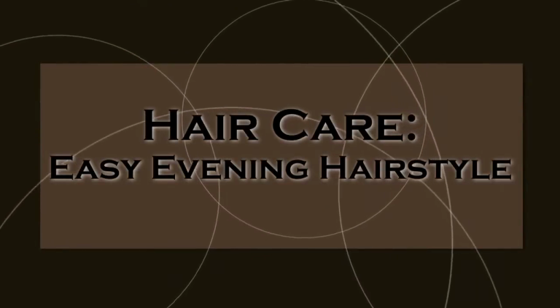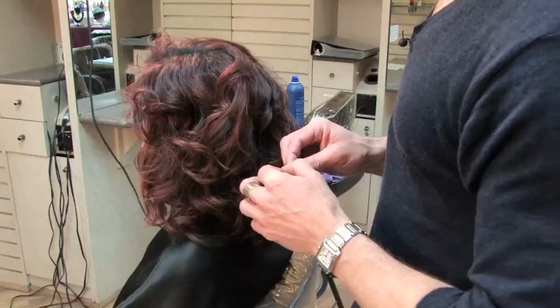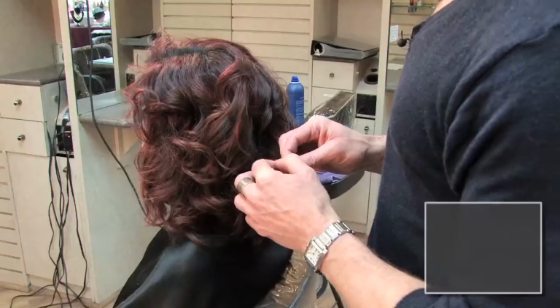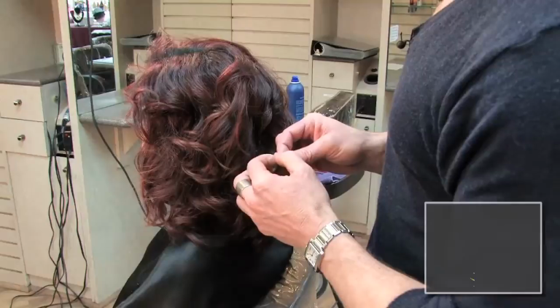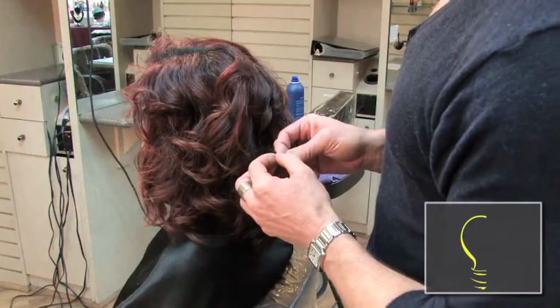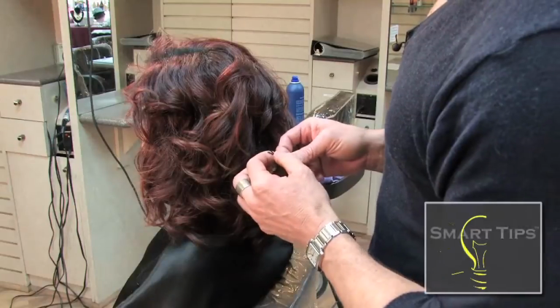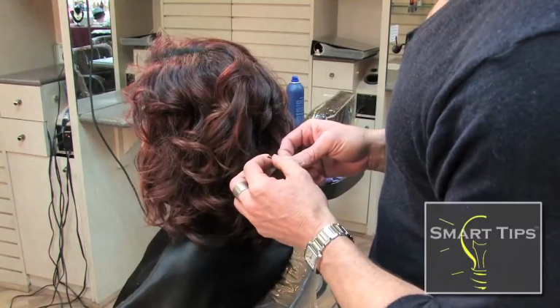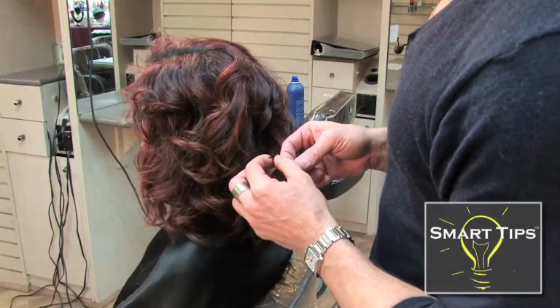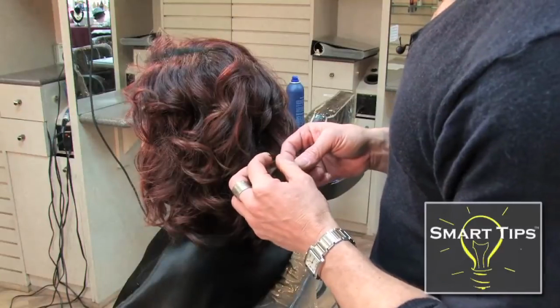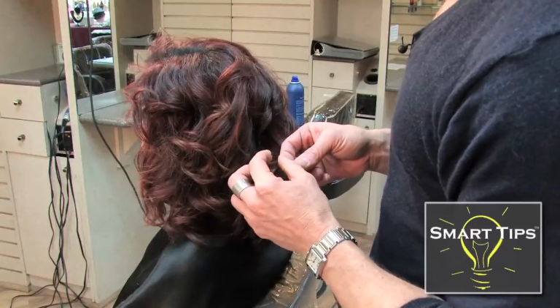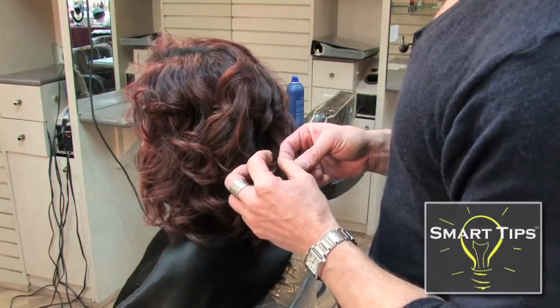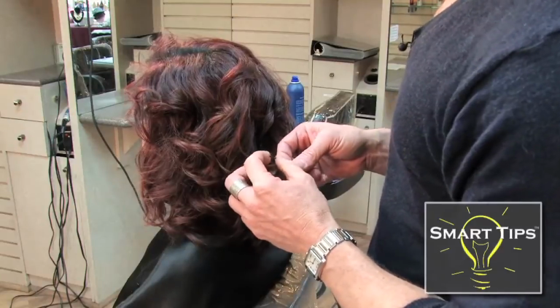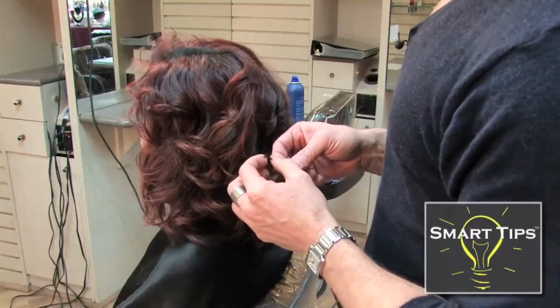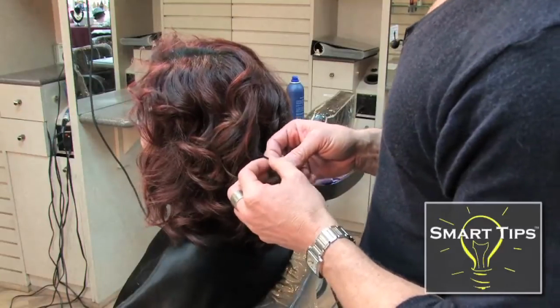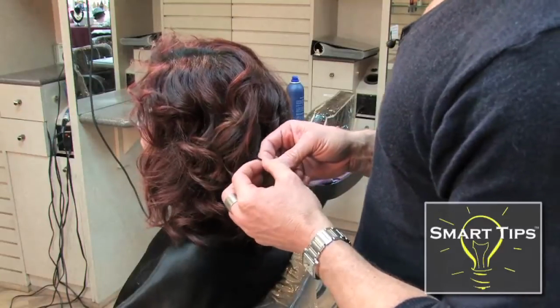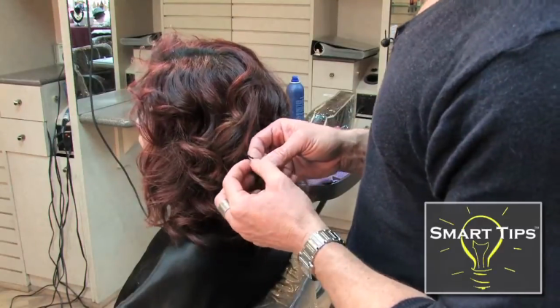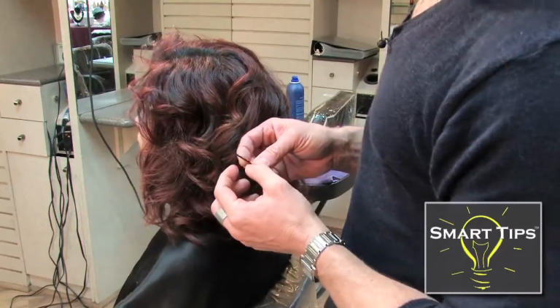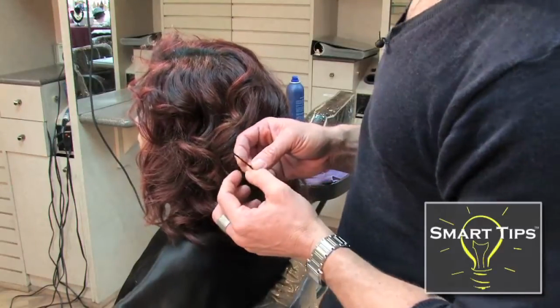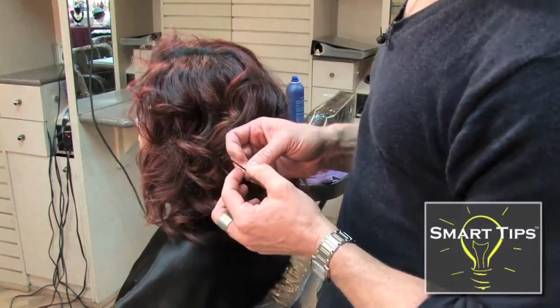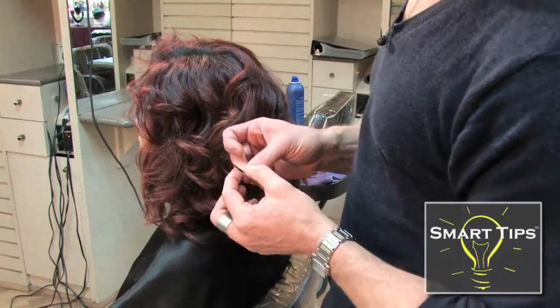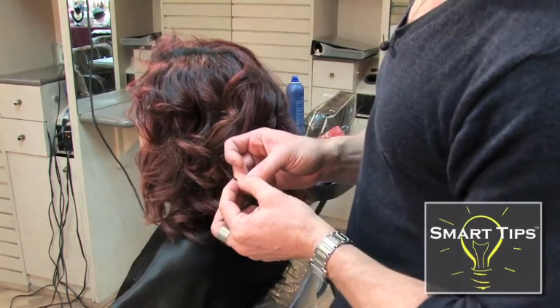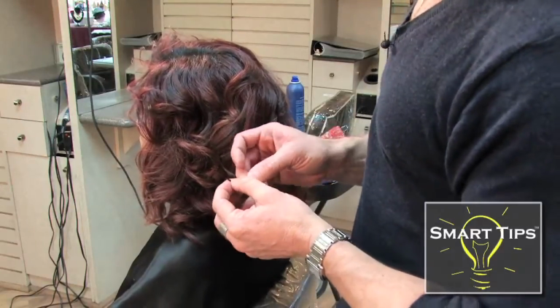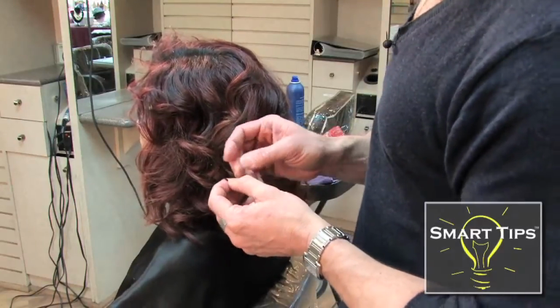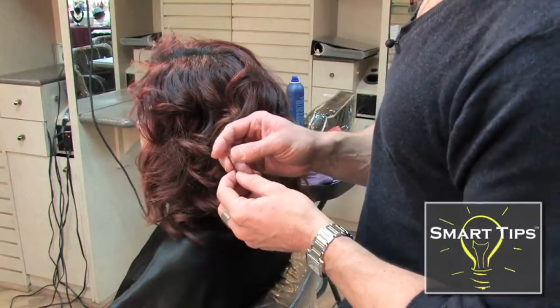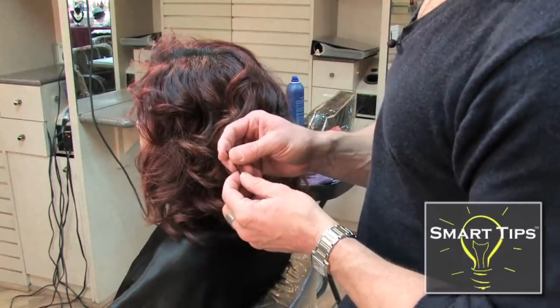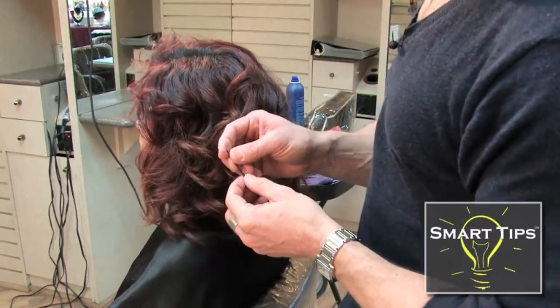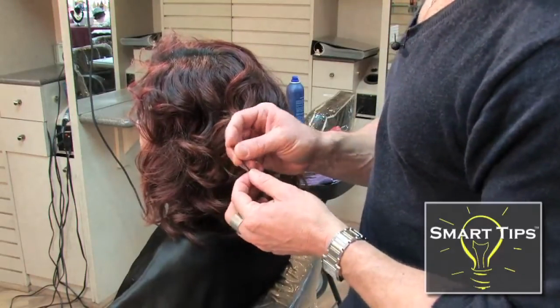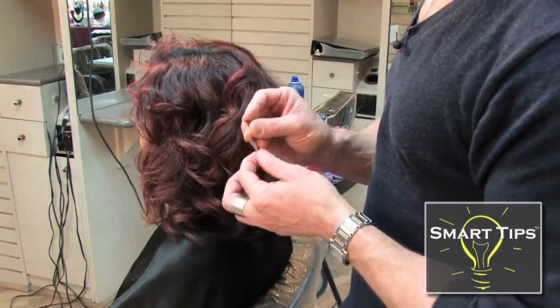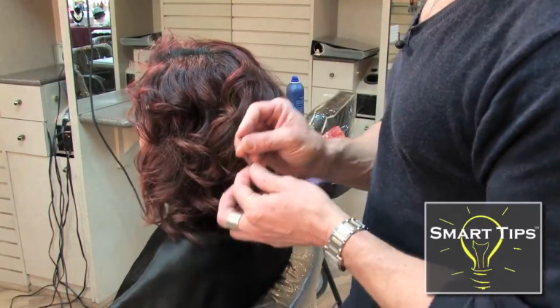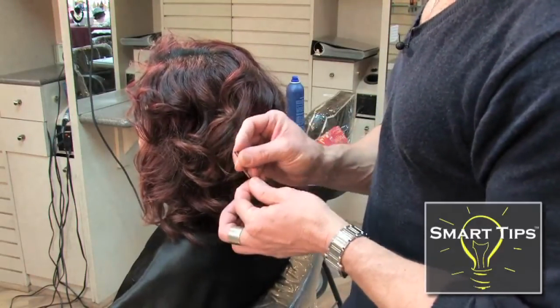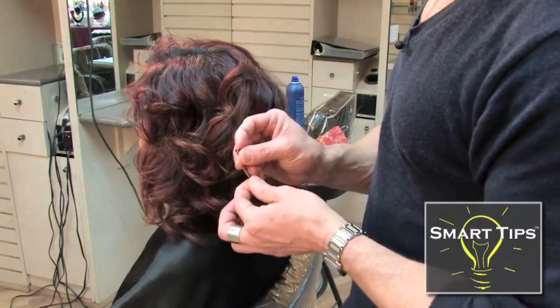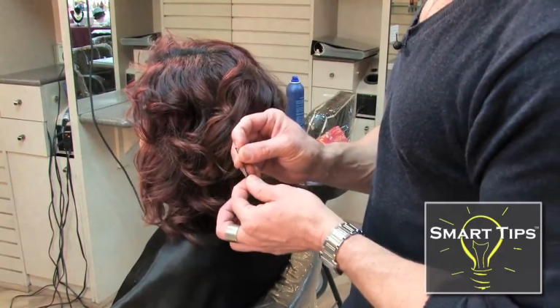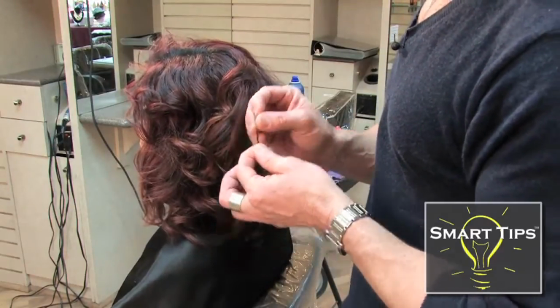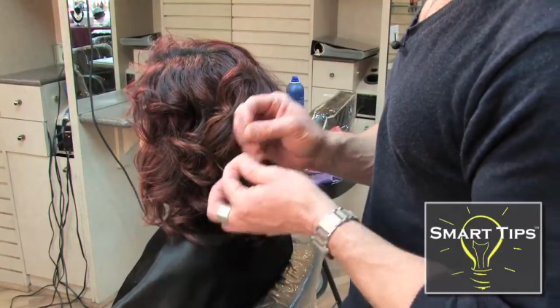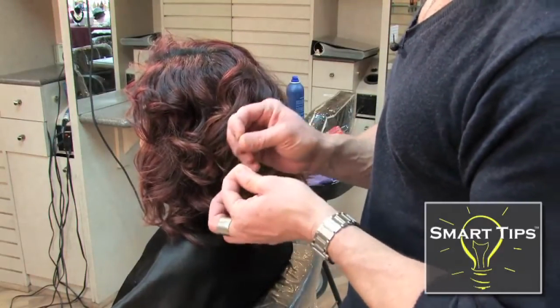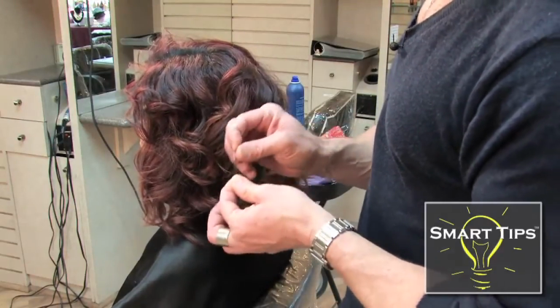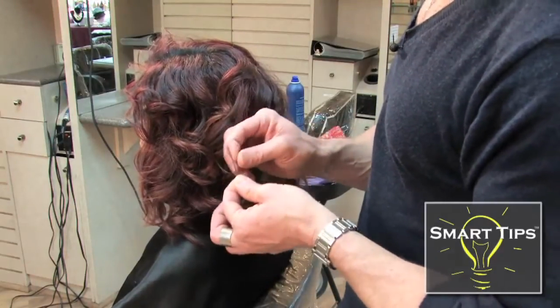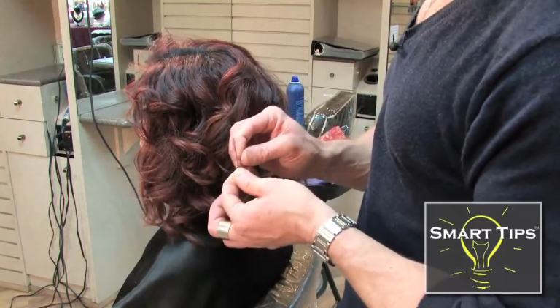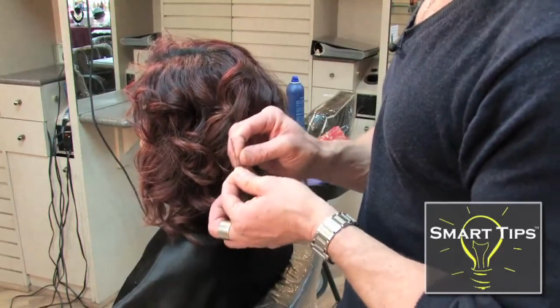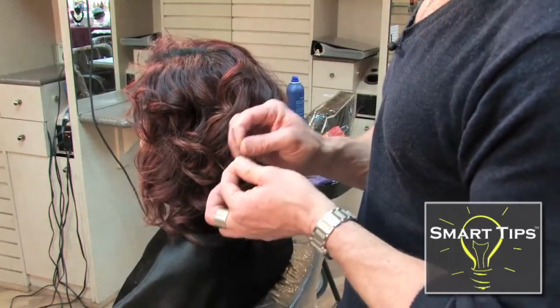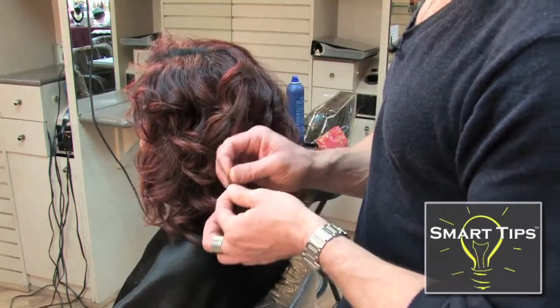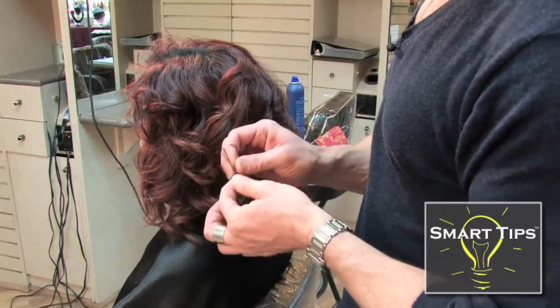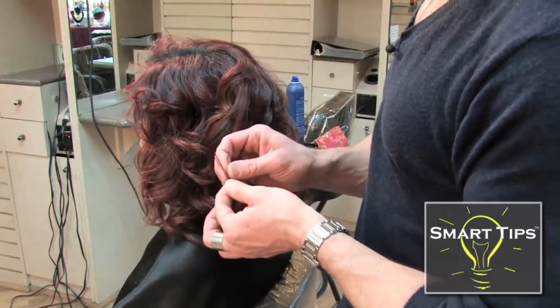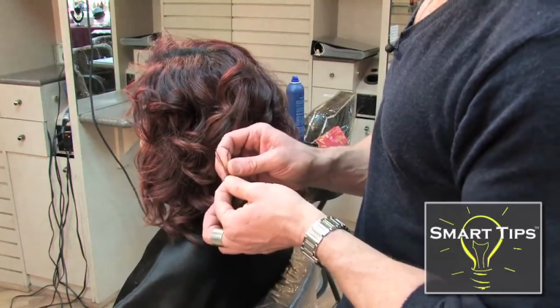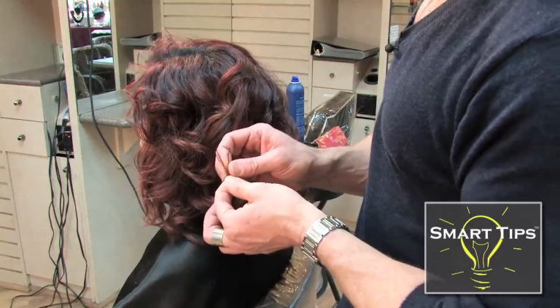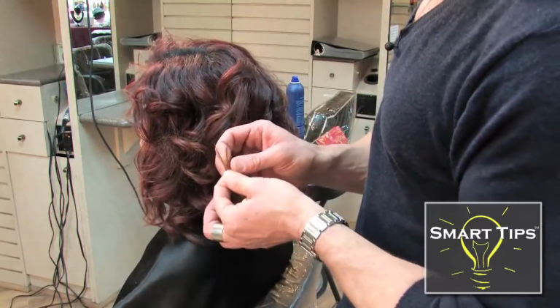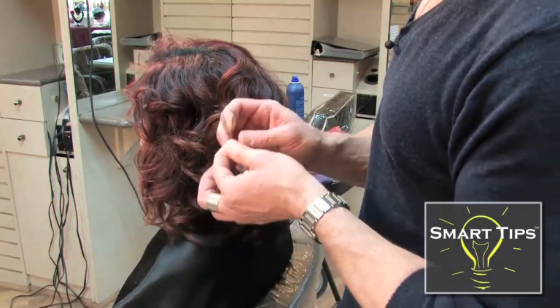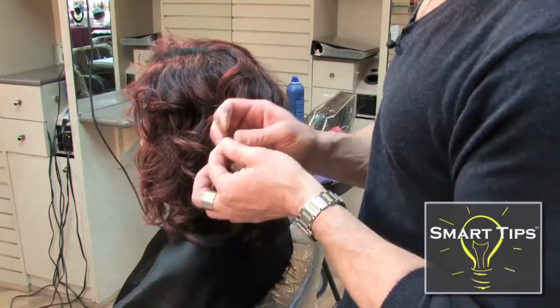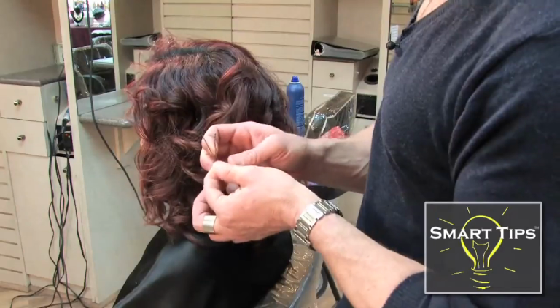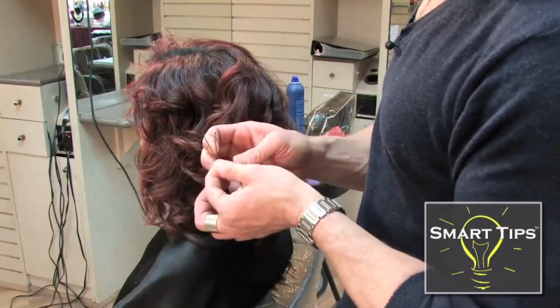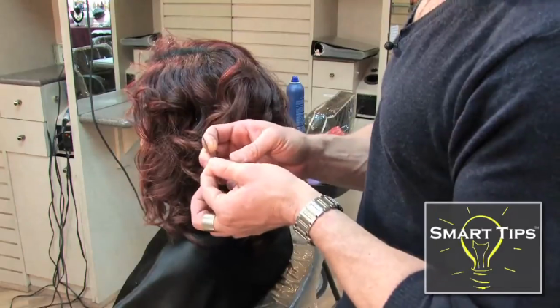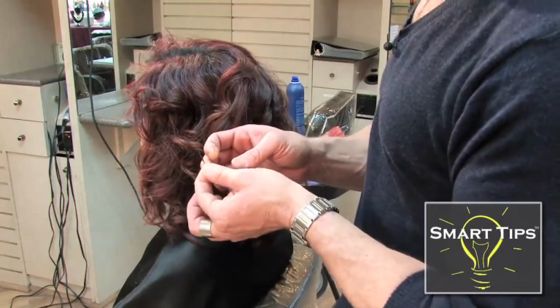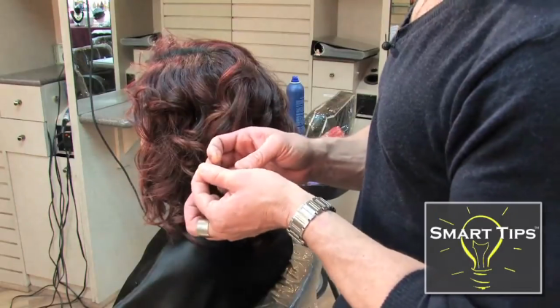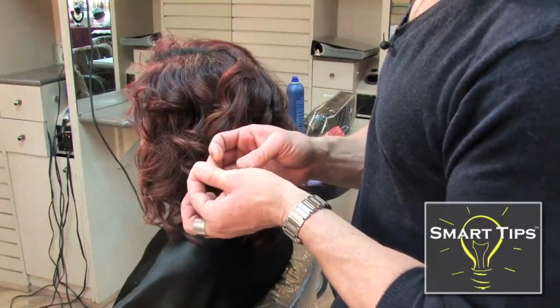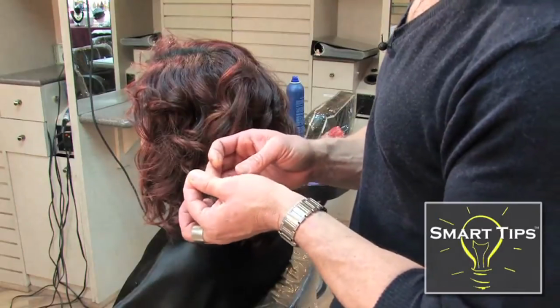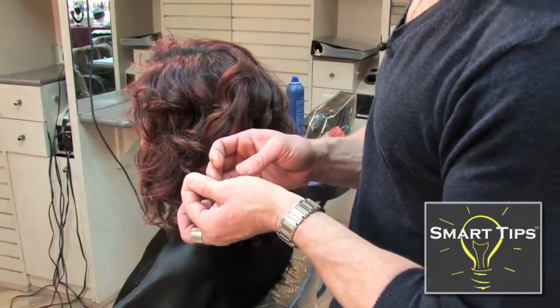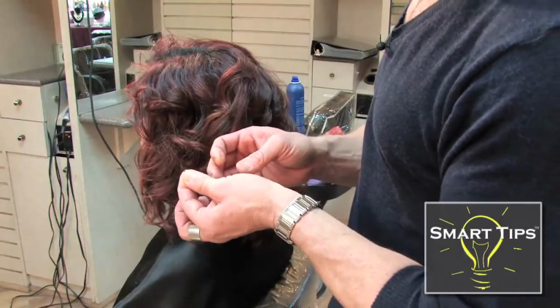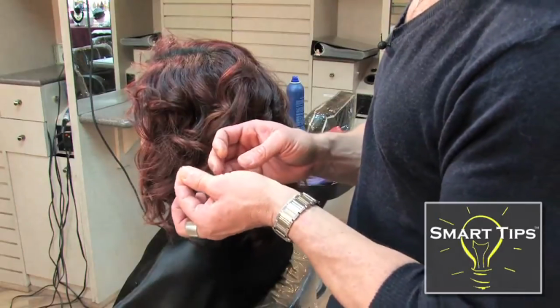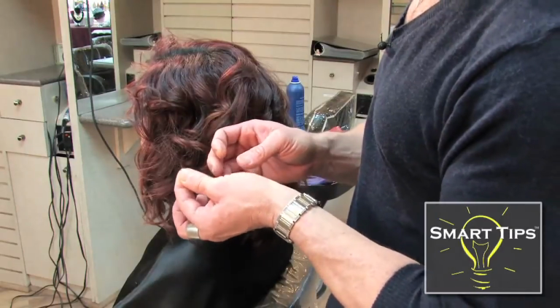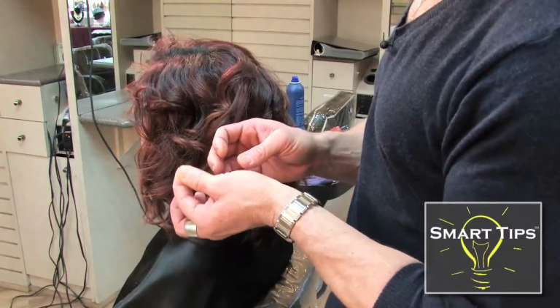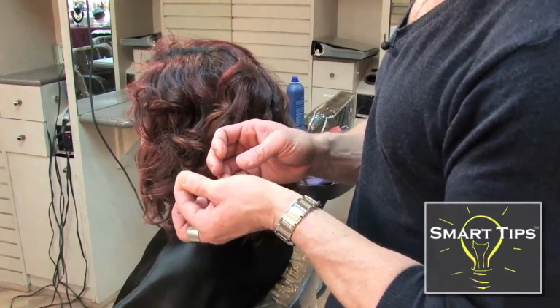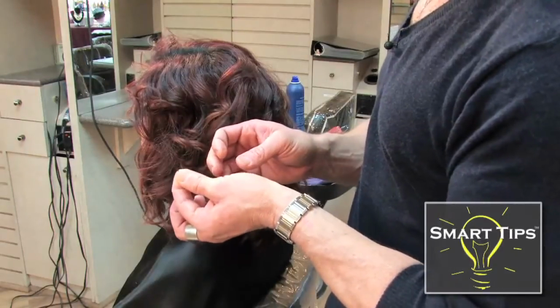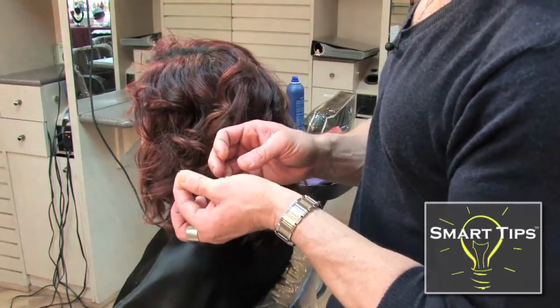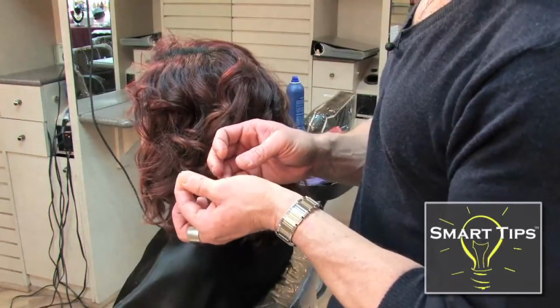First, I recommend always having bobby pins with you. You never know when you're going to need them, and those are easily found at any drug store.